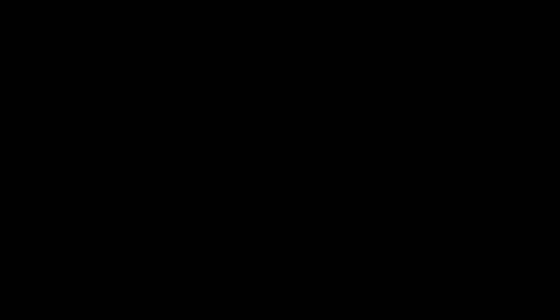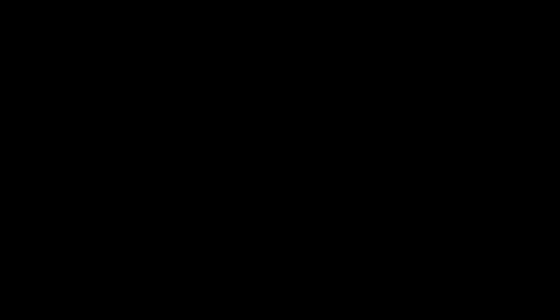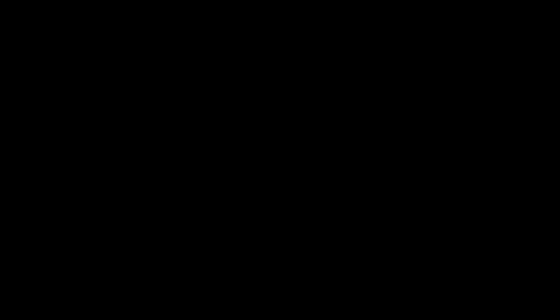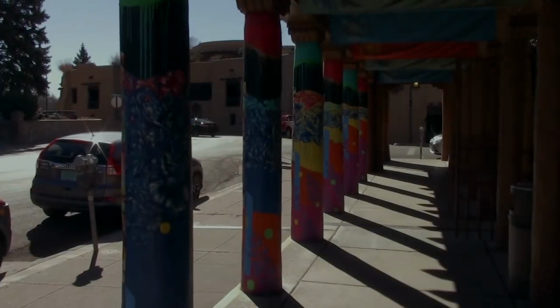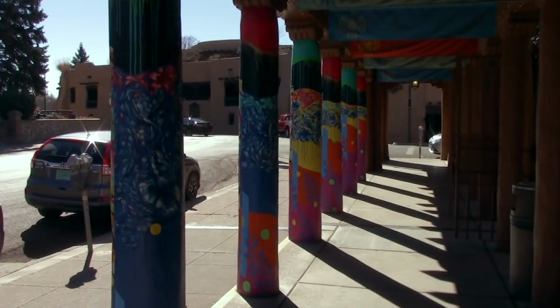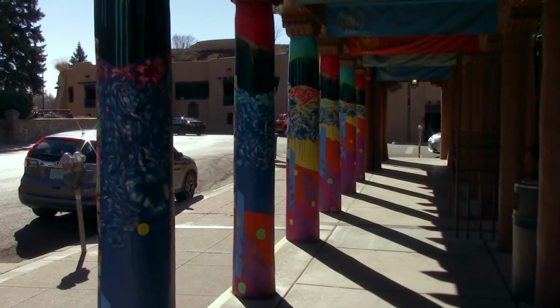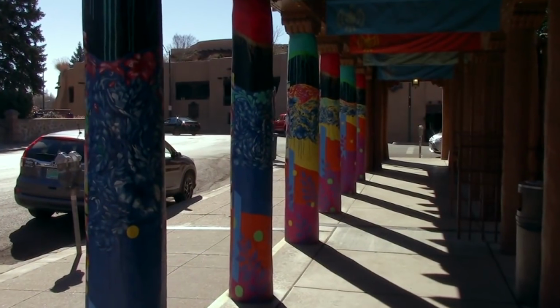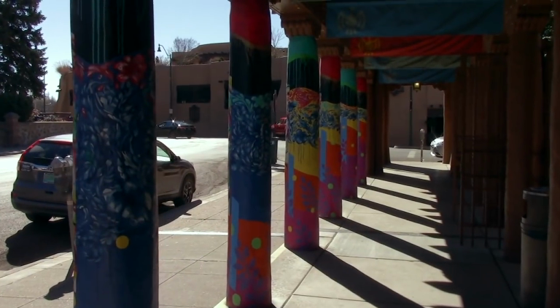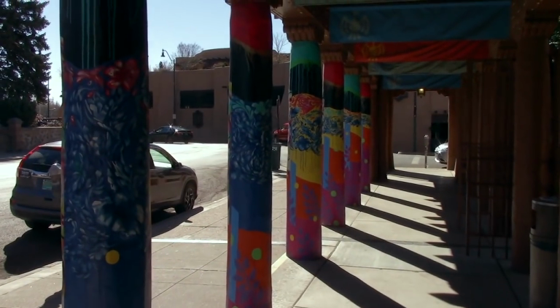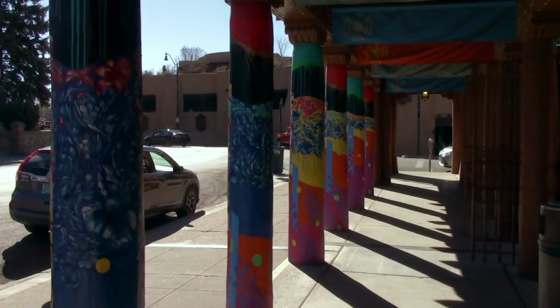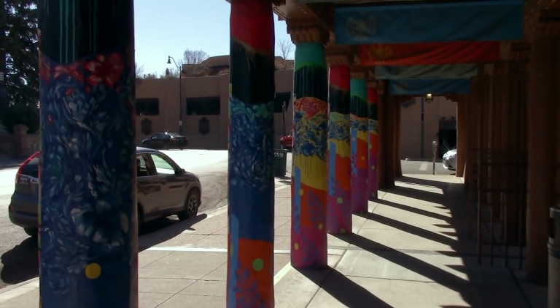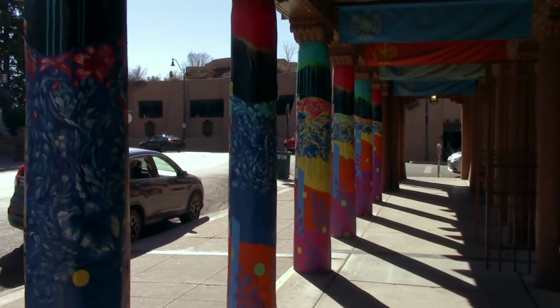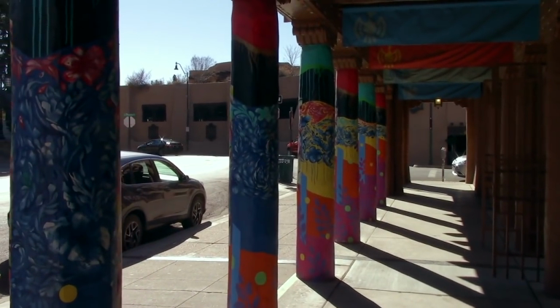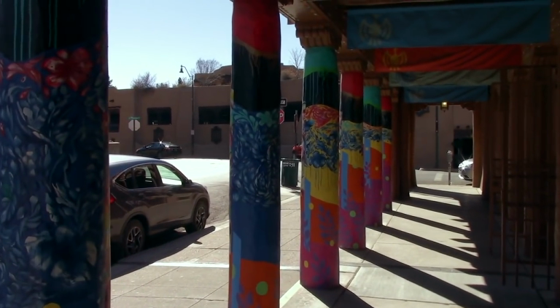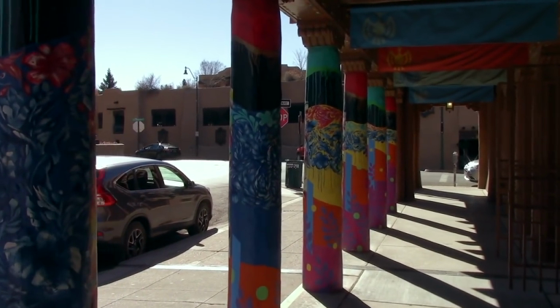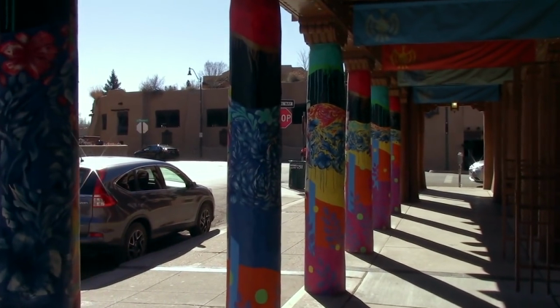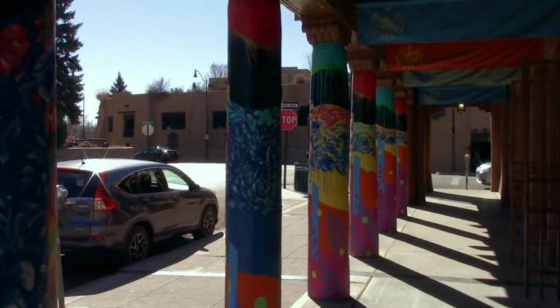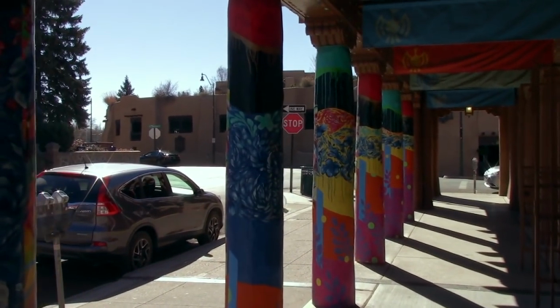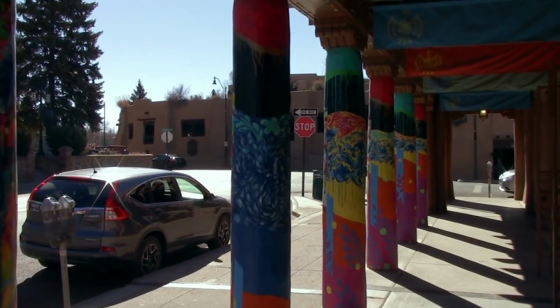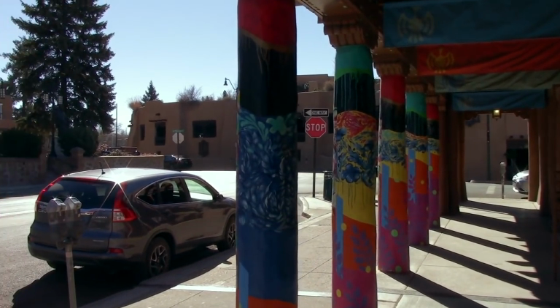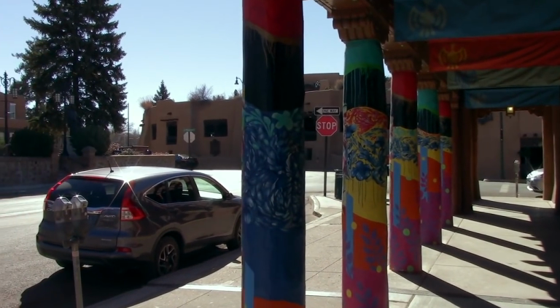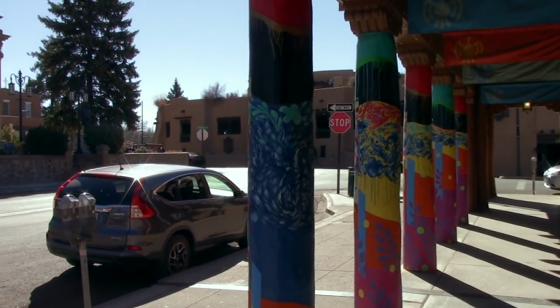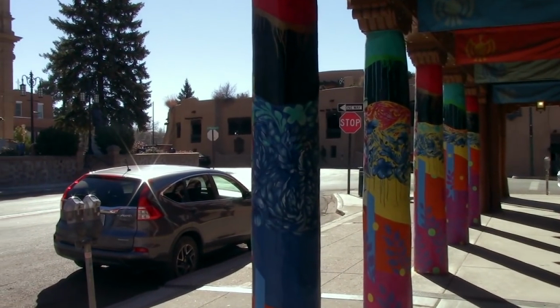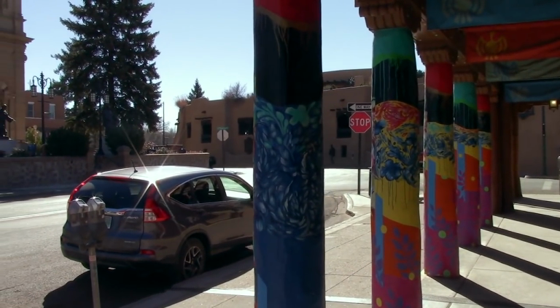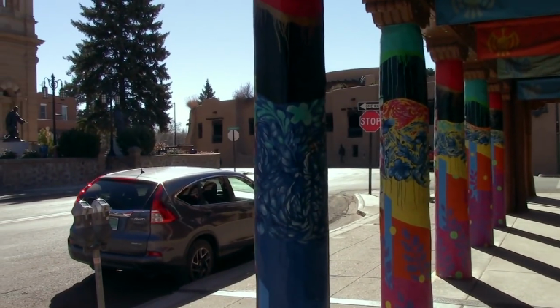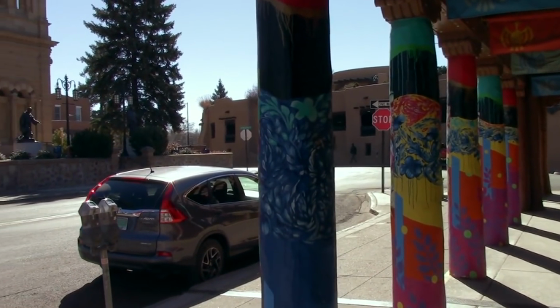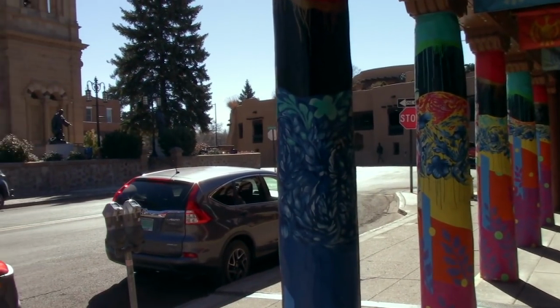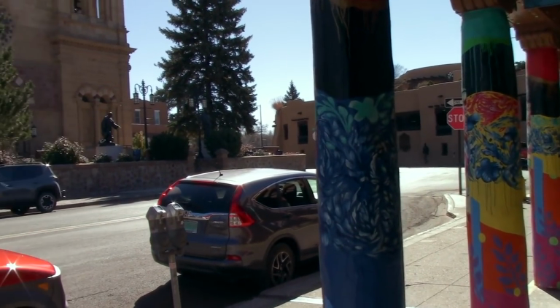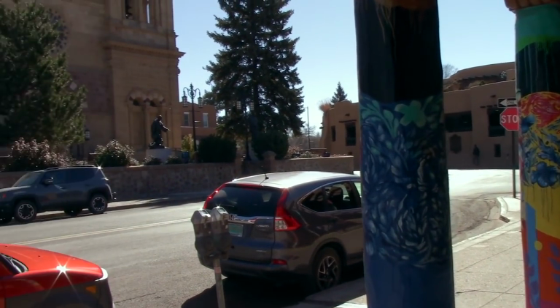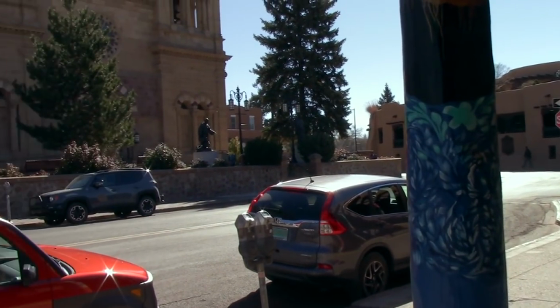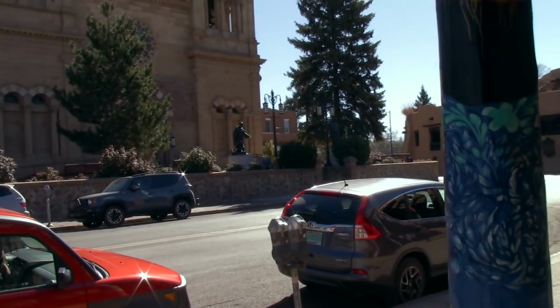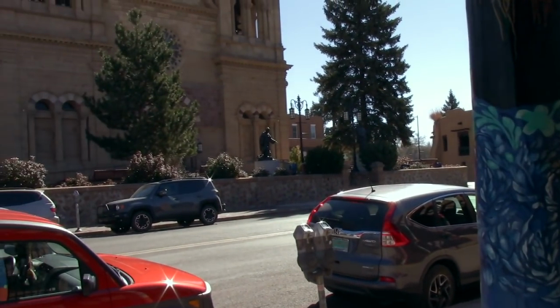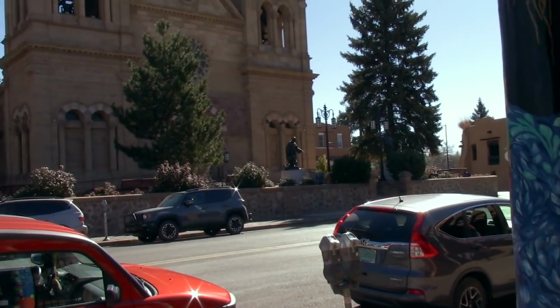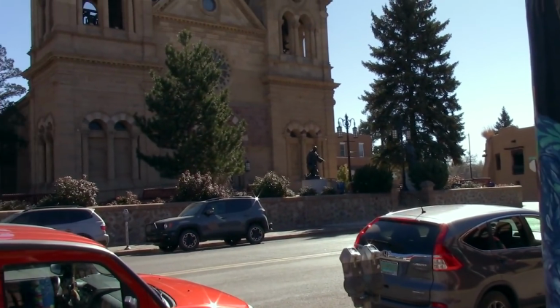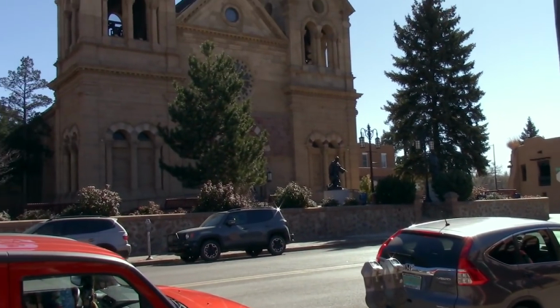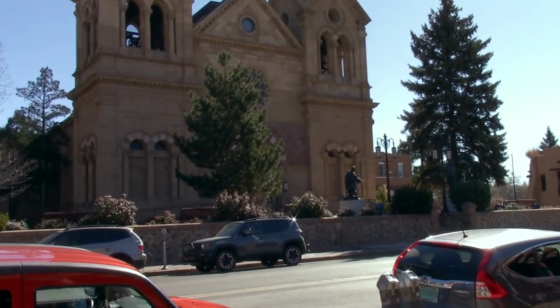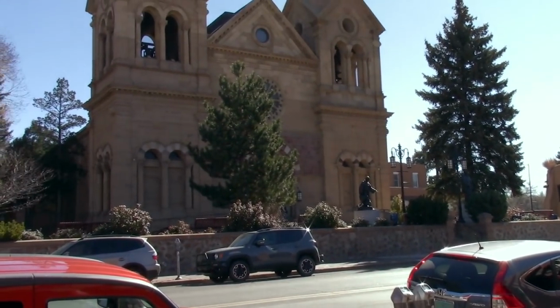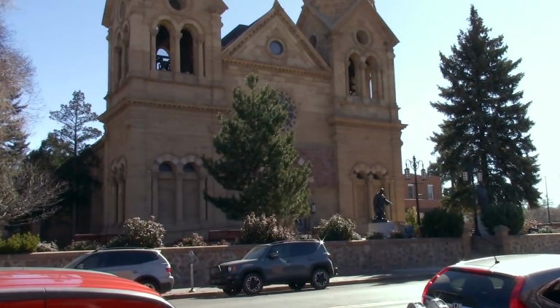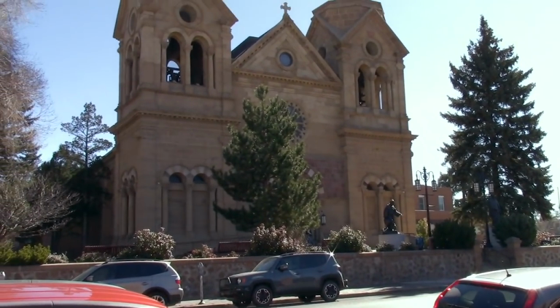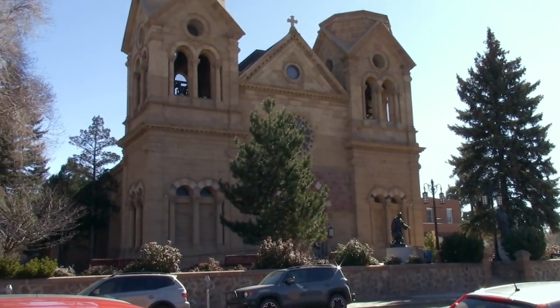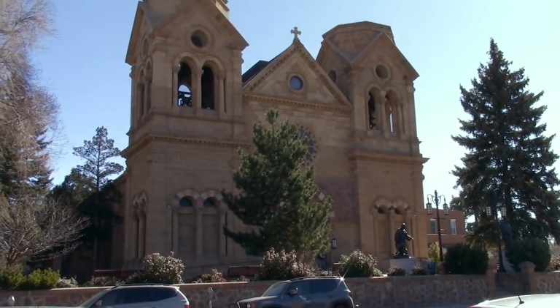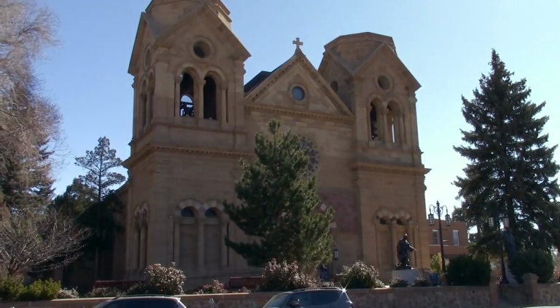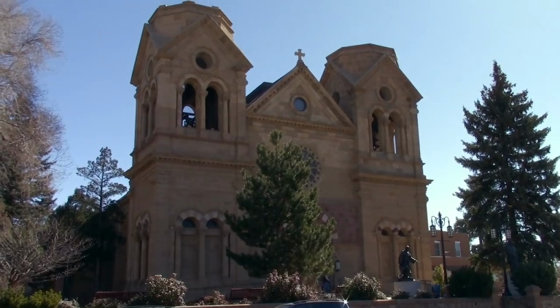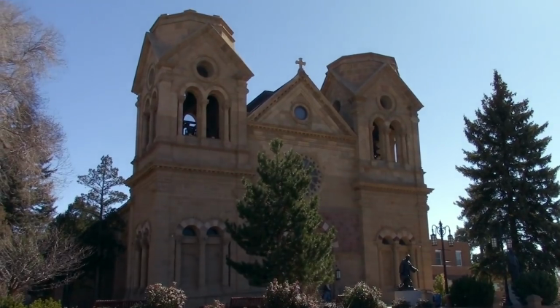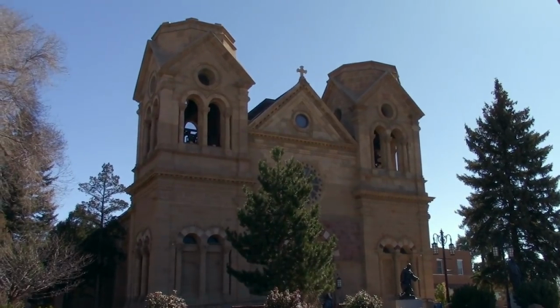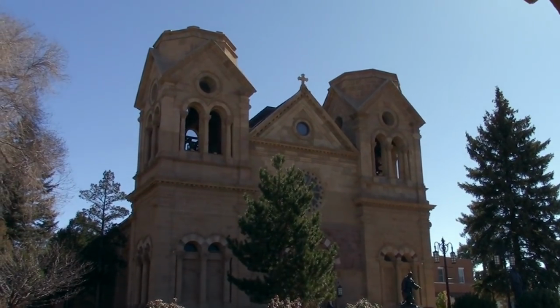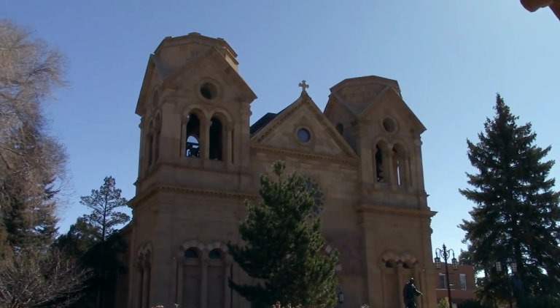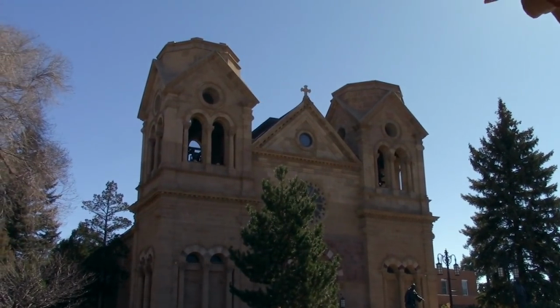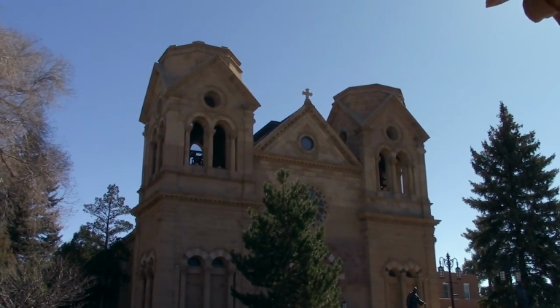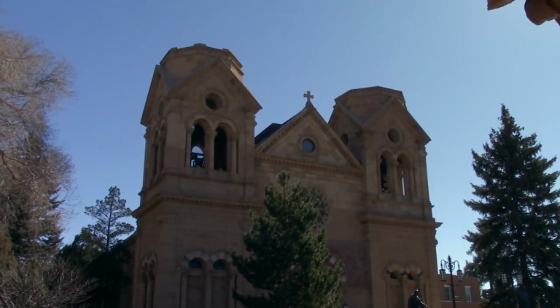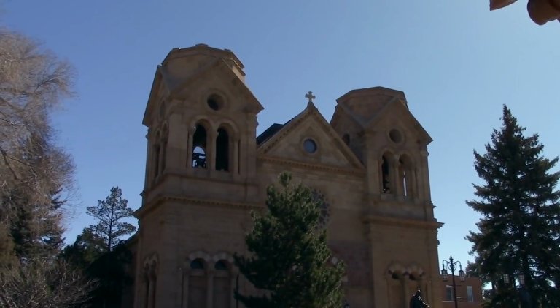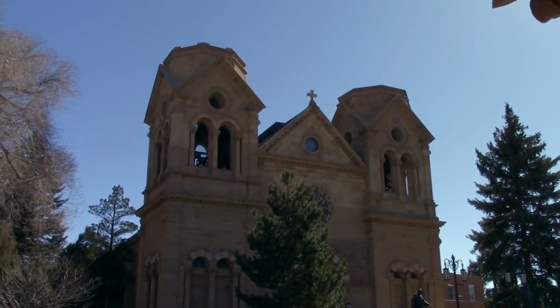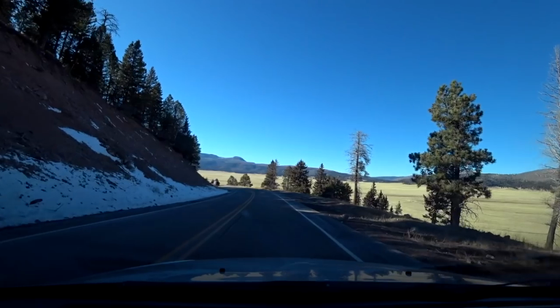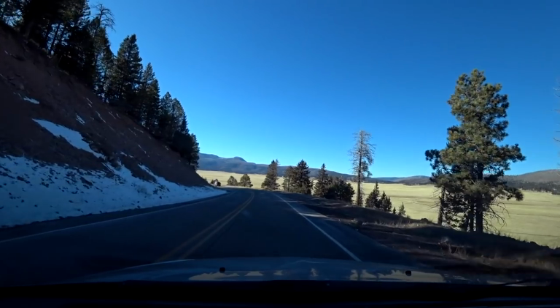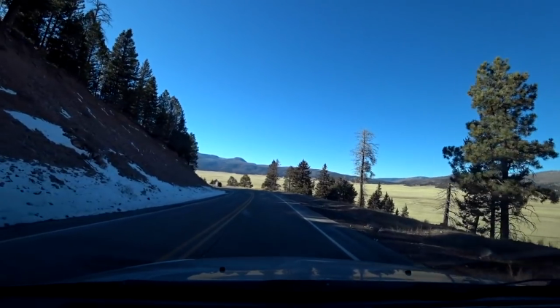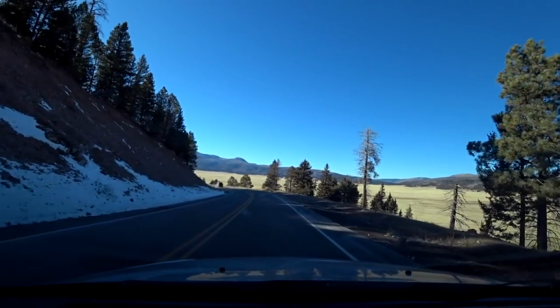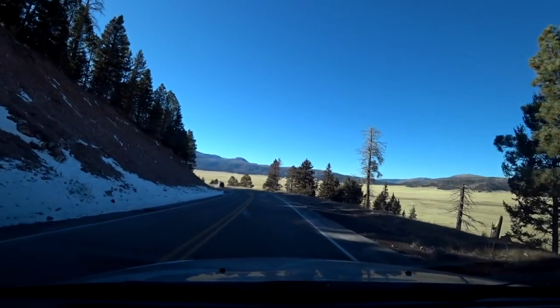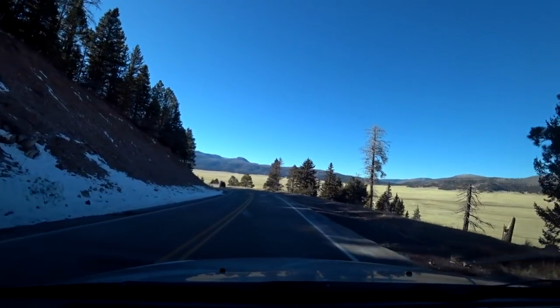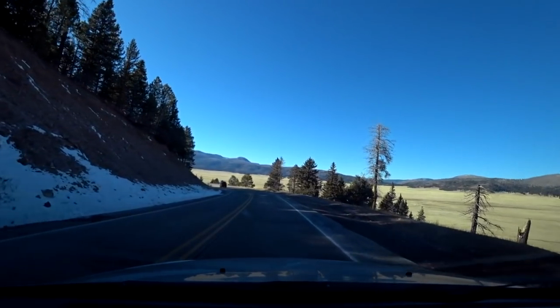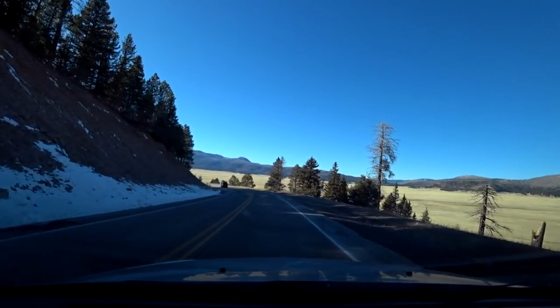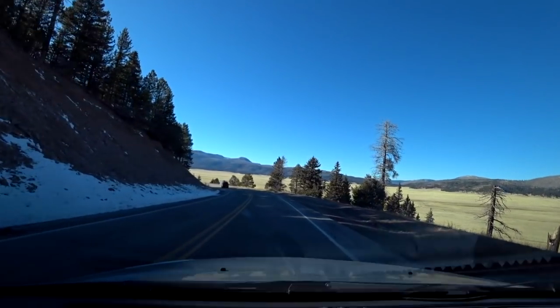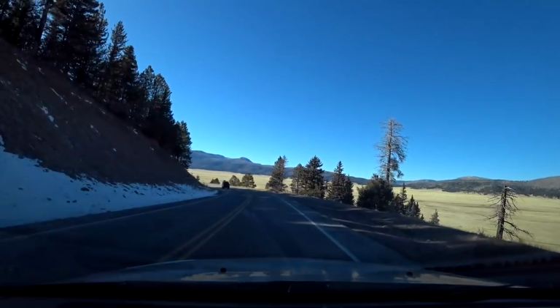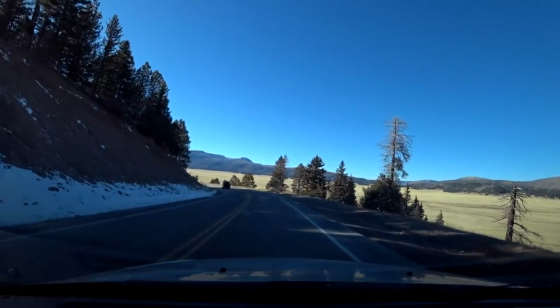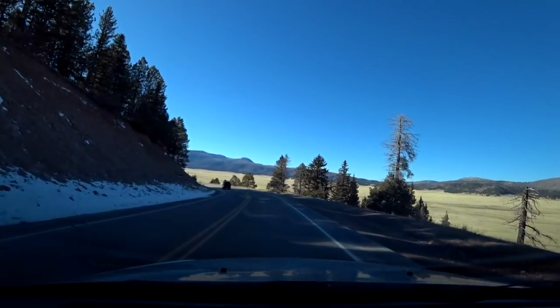In today's video, we are going to explore Santa Fe, New Mexico, and then get lost in the Rocky Mountains.